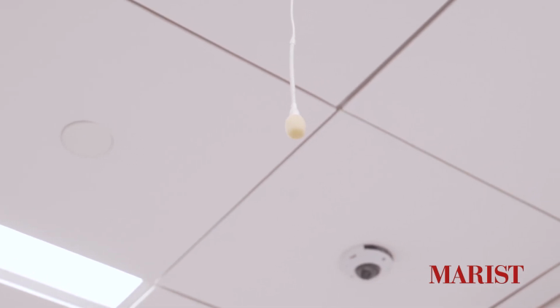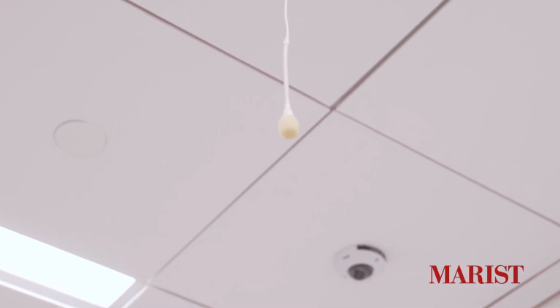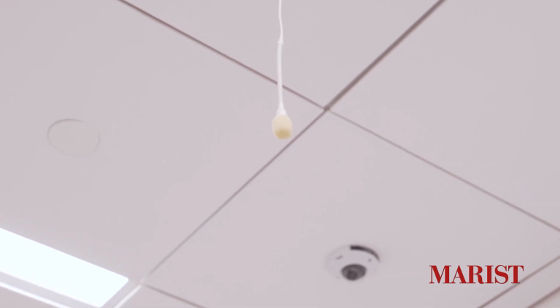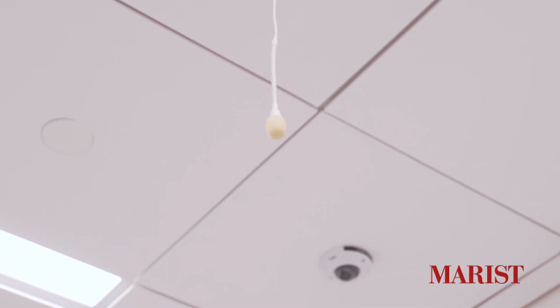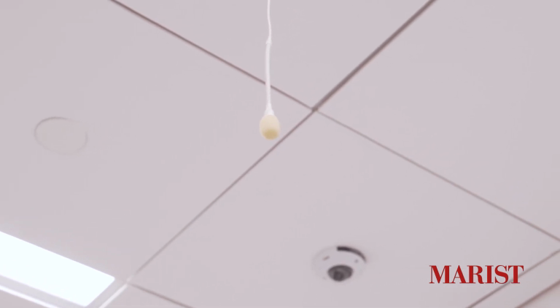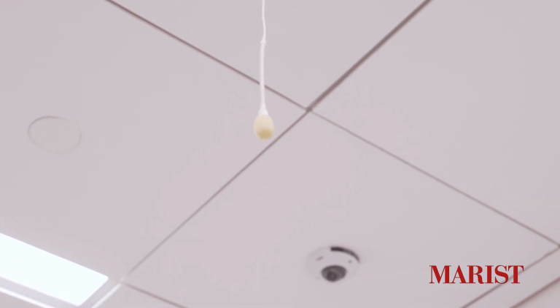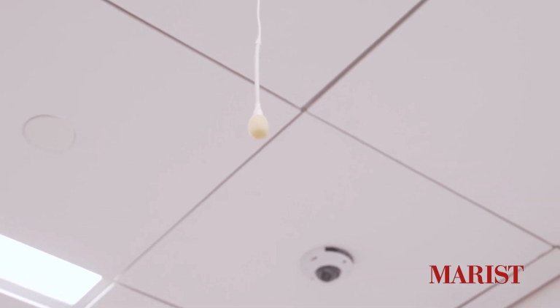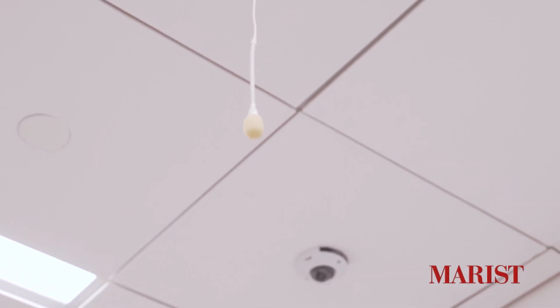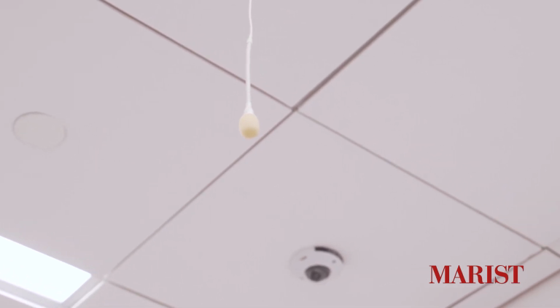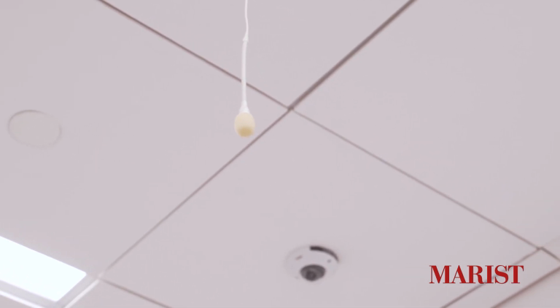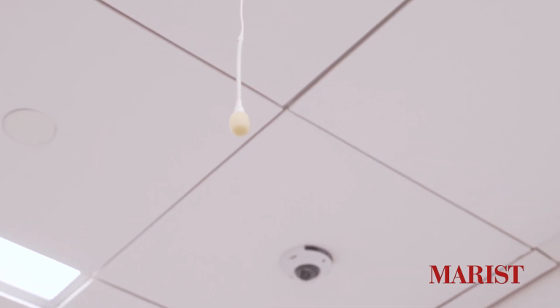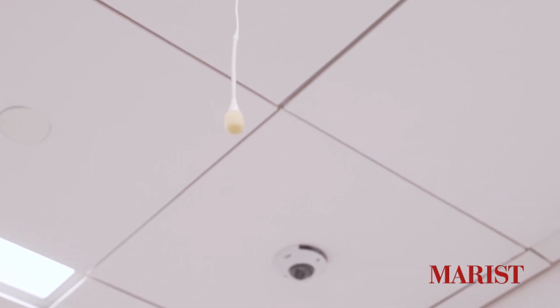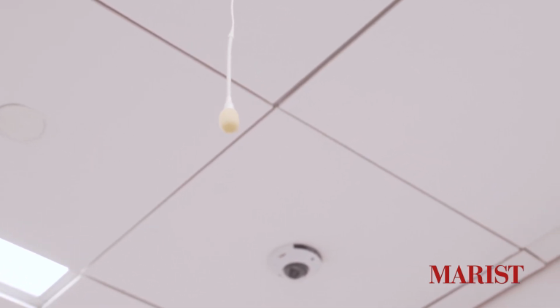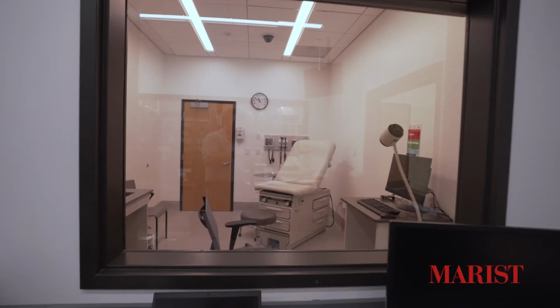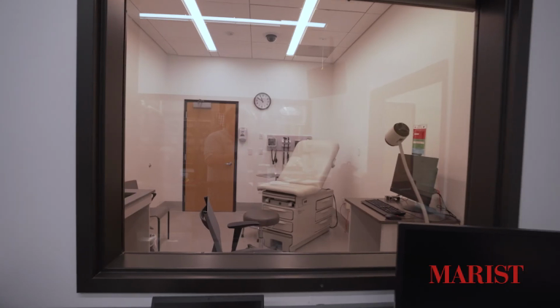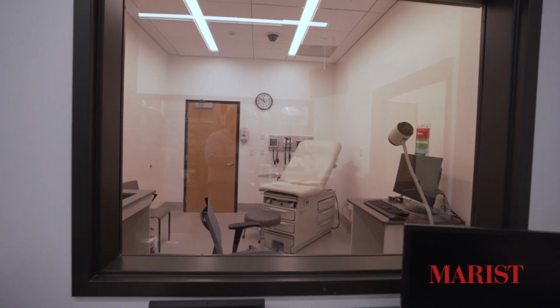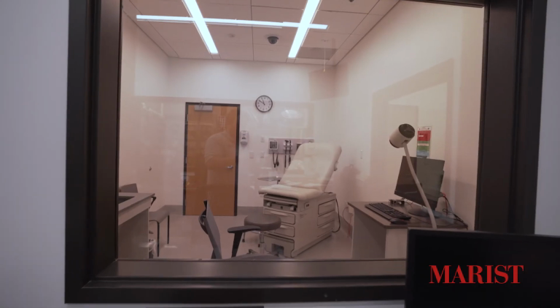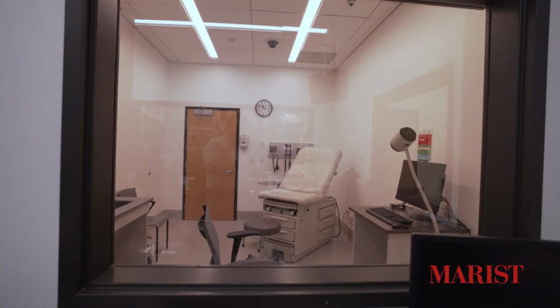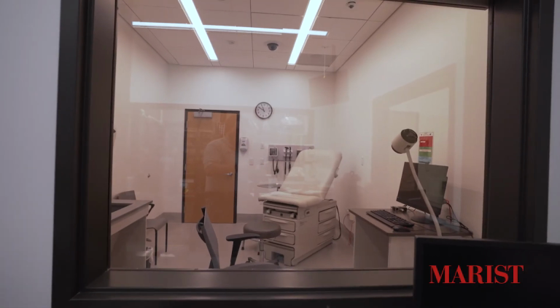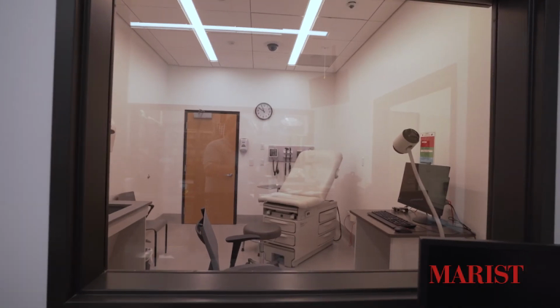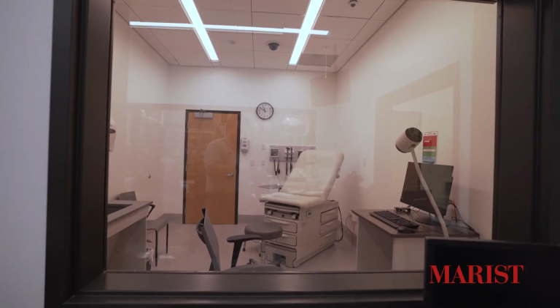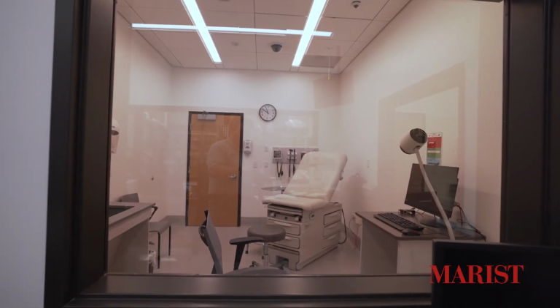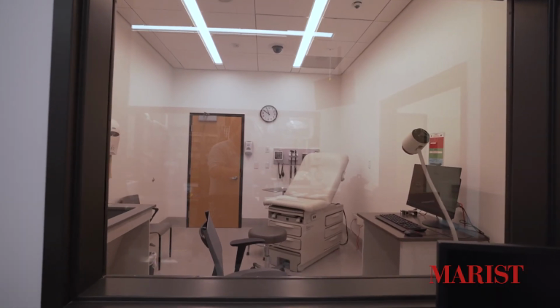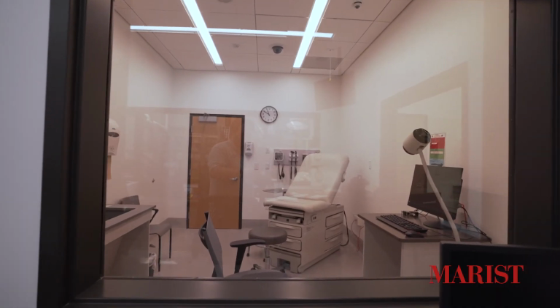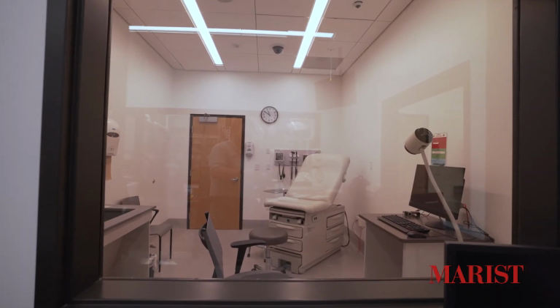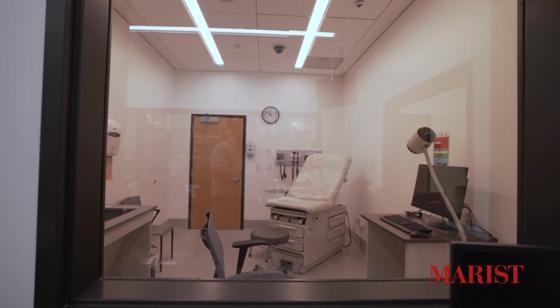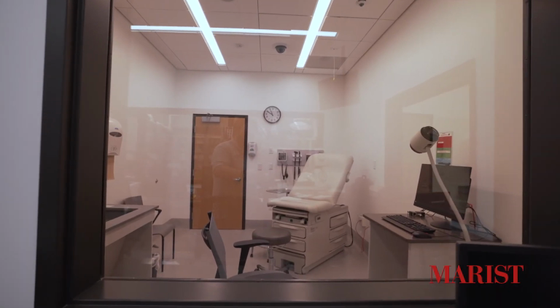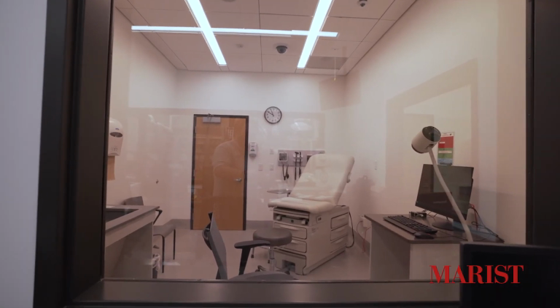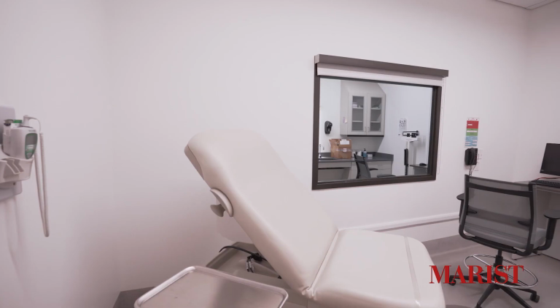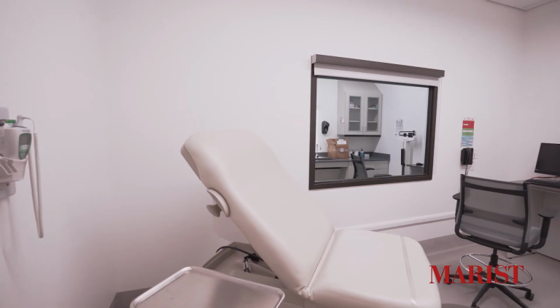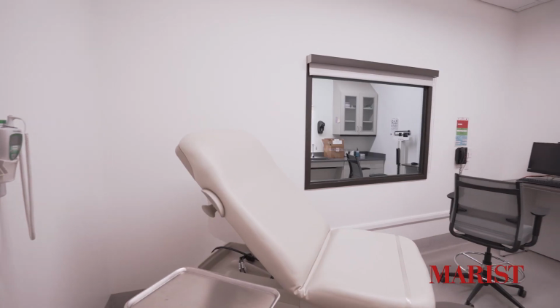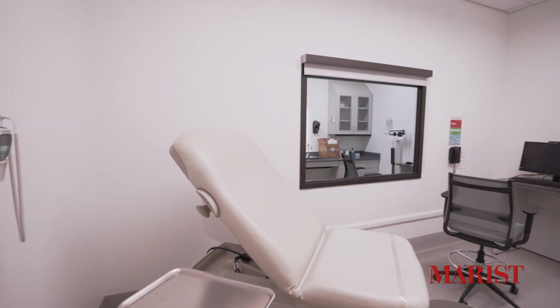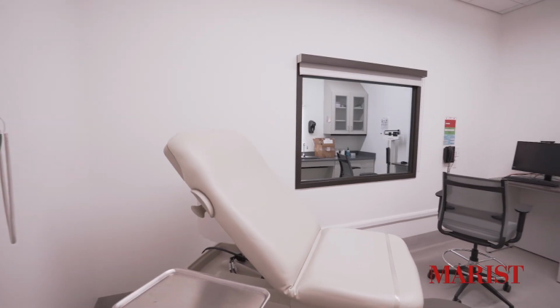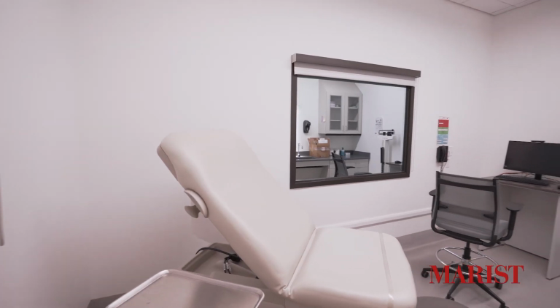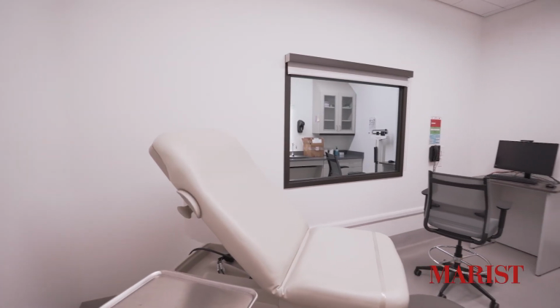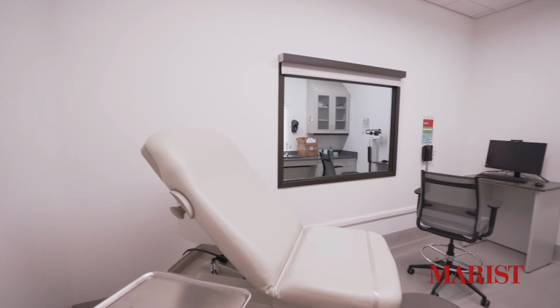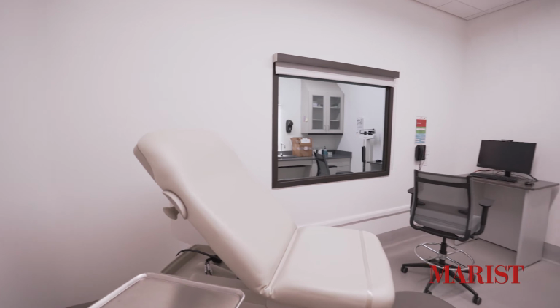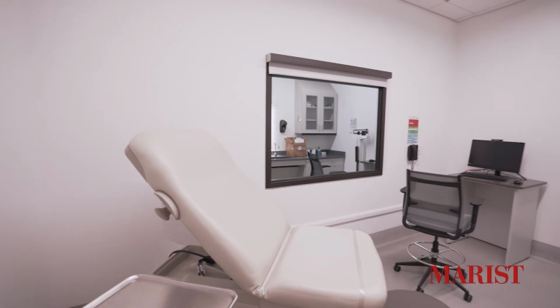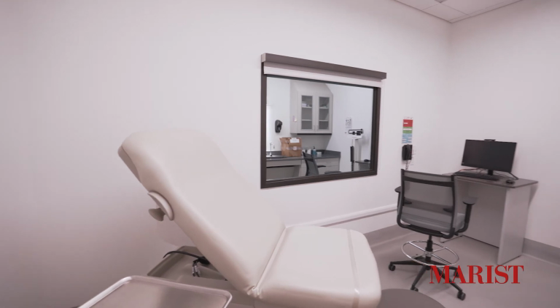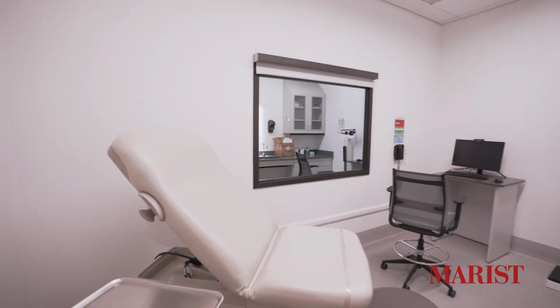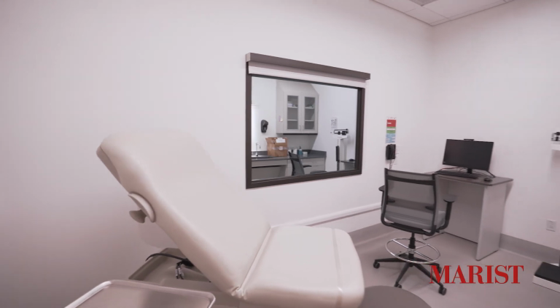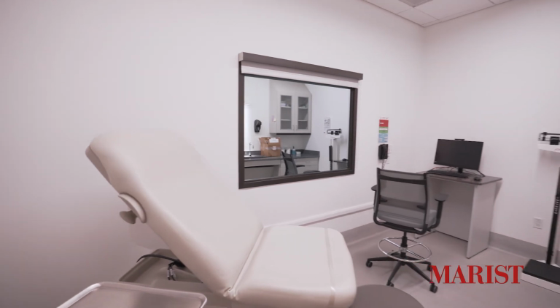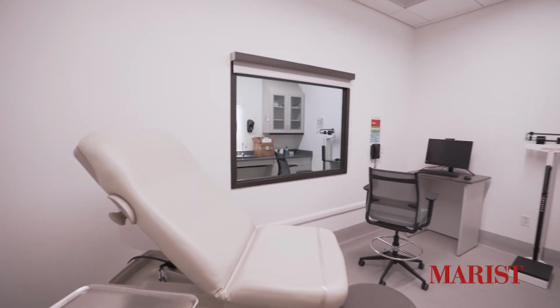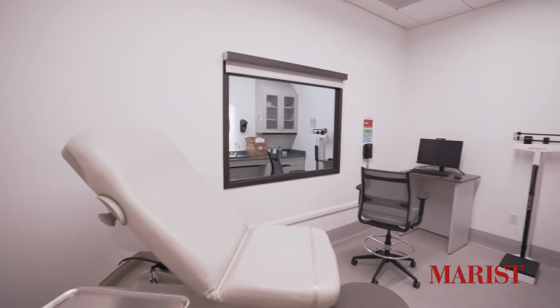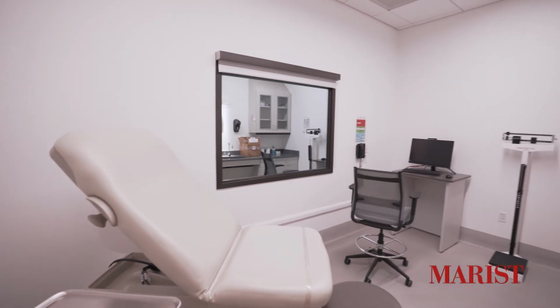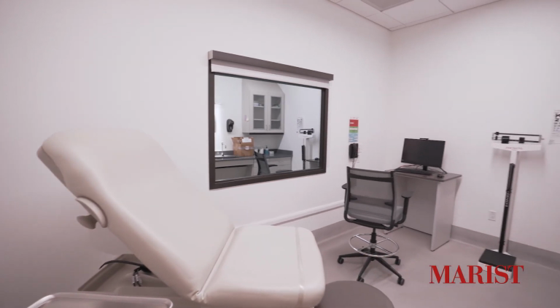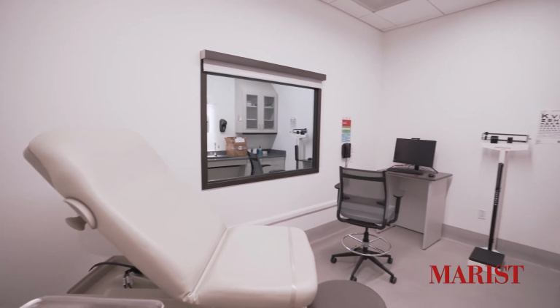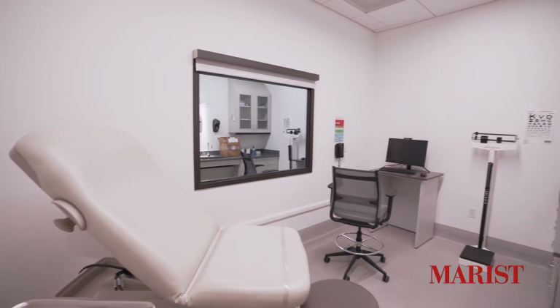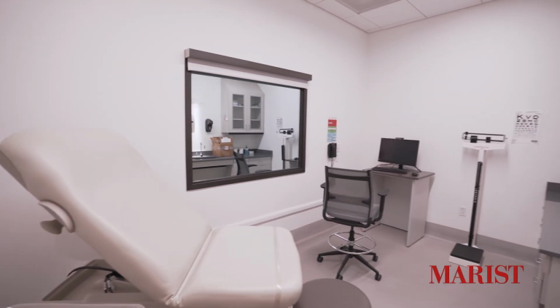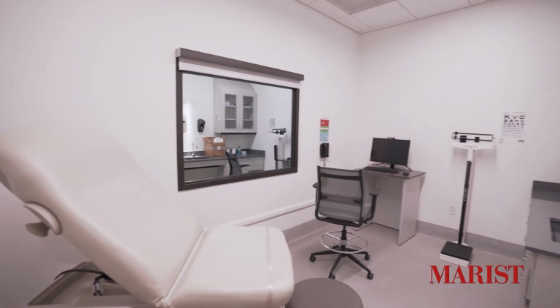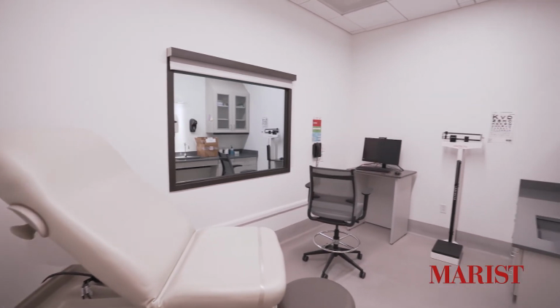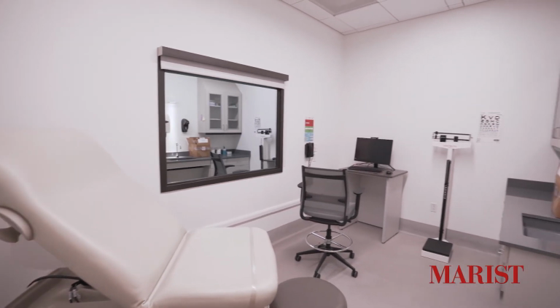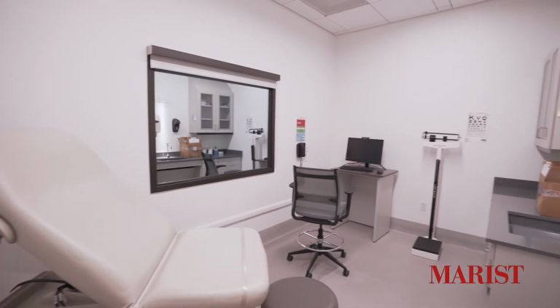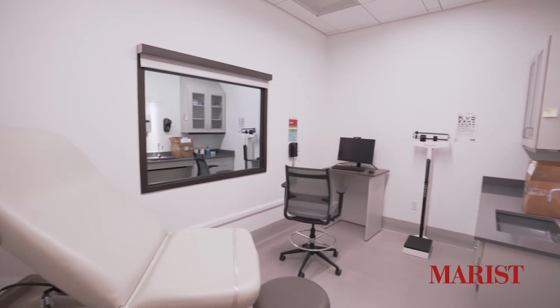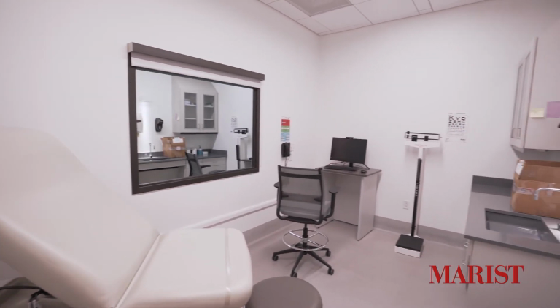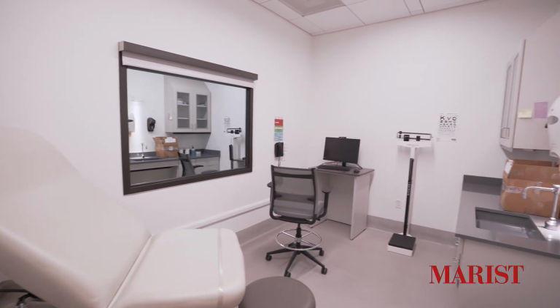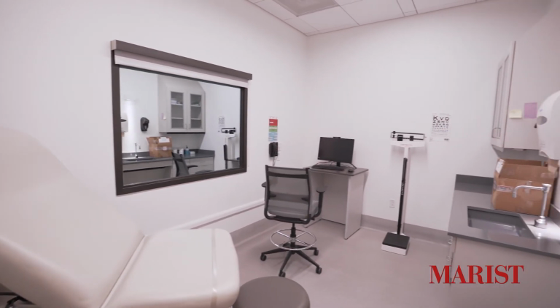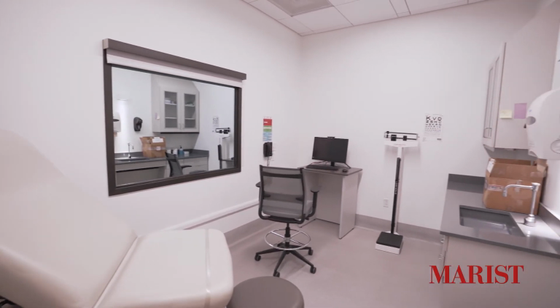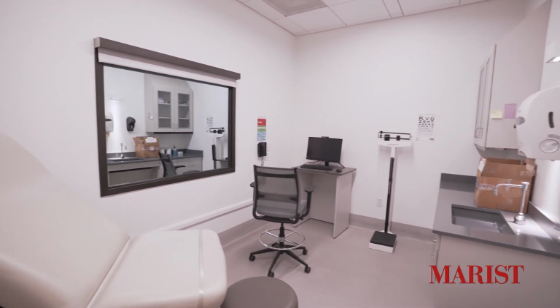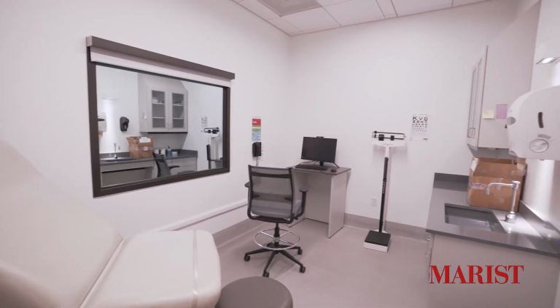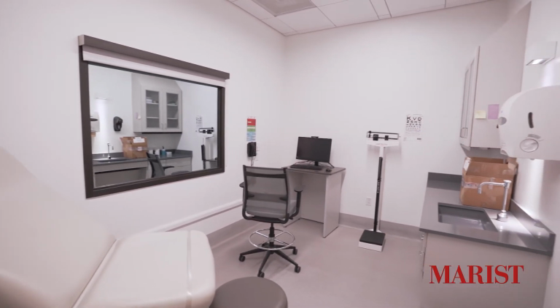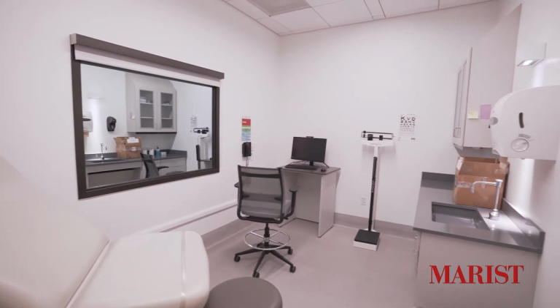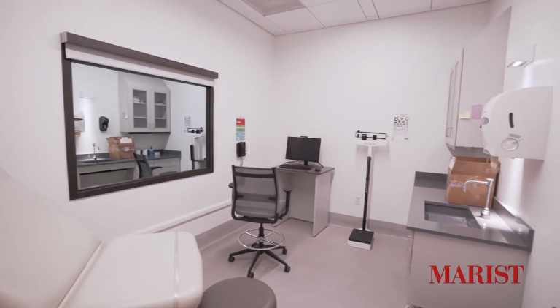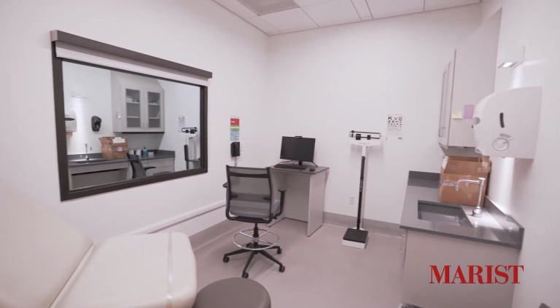Five exam rooms are equipped with cameras and microphones, which allow for real-time monitoring of student-patient interviews and interactions, and can provide instant access to video recordings.